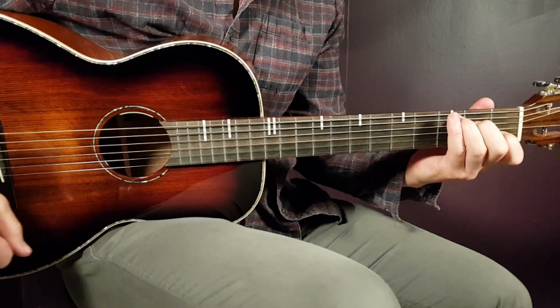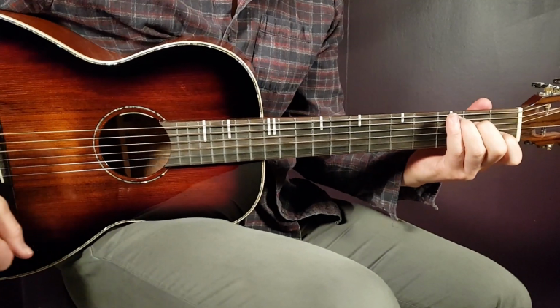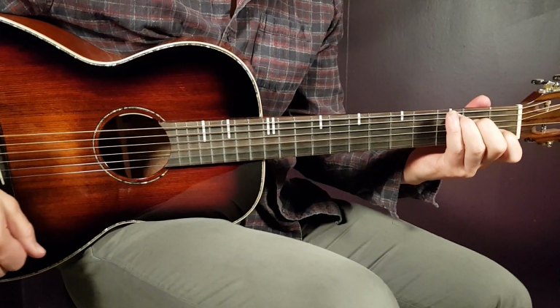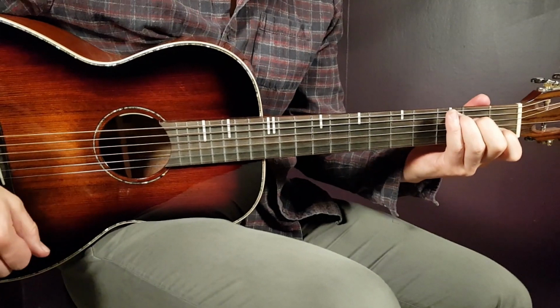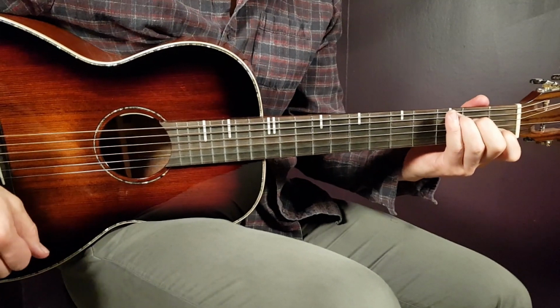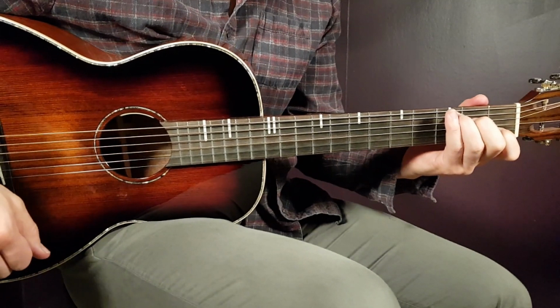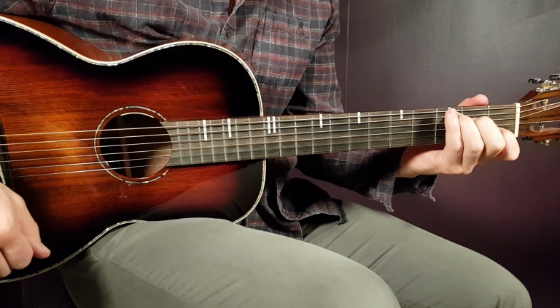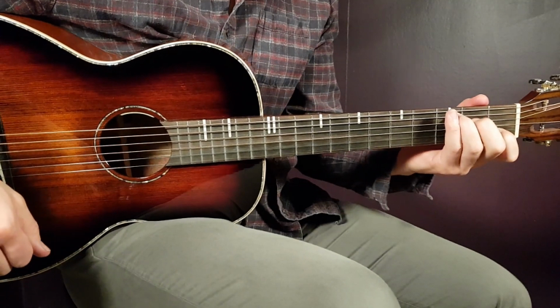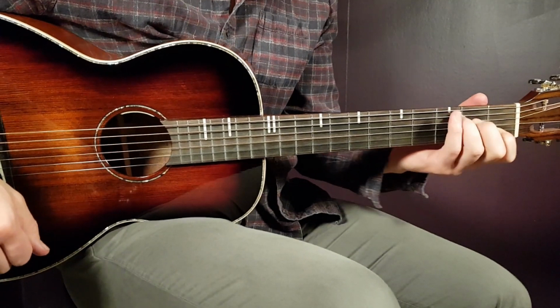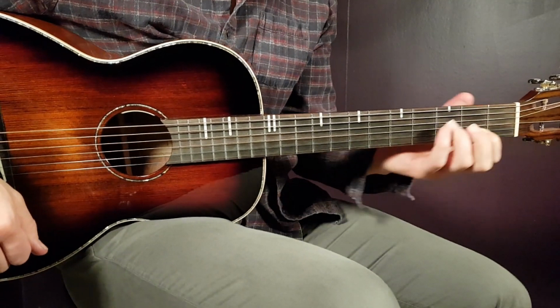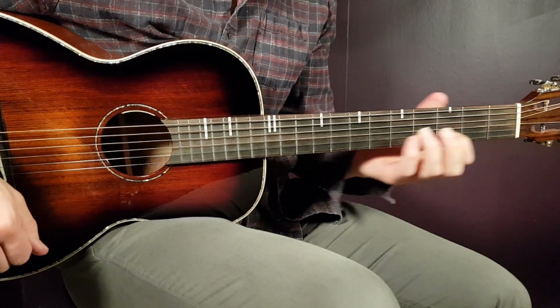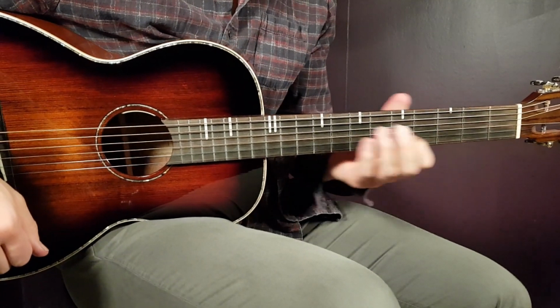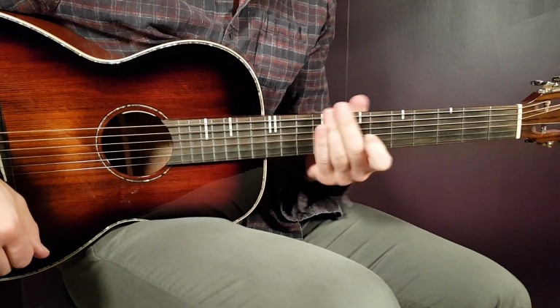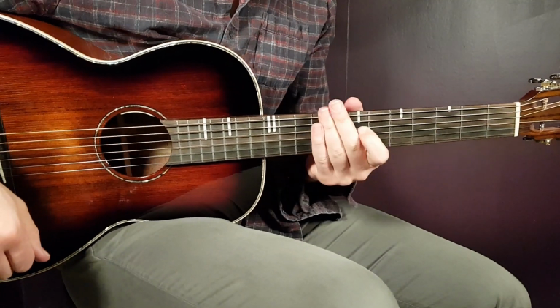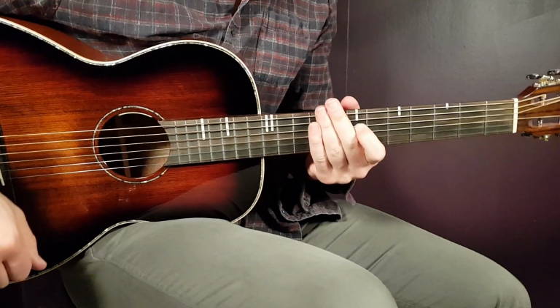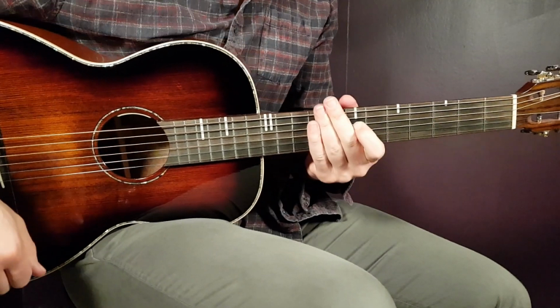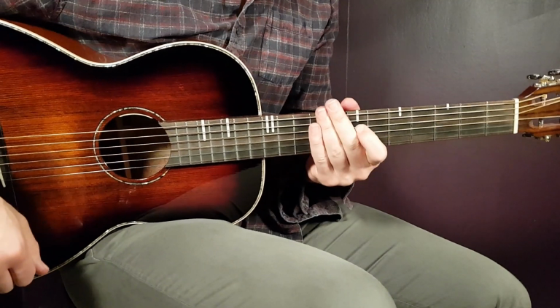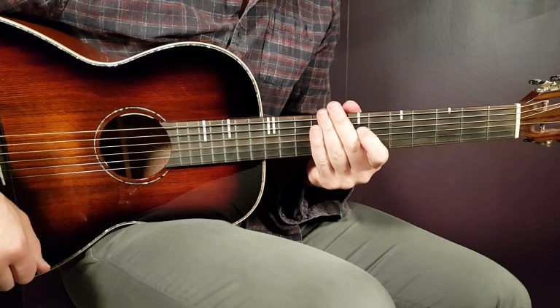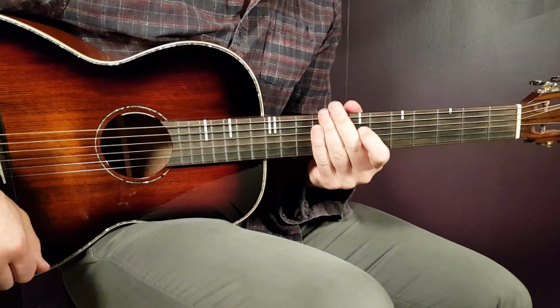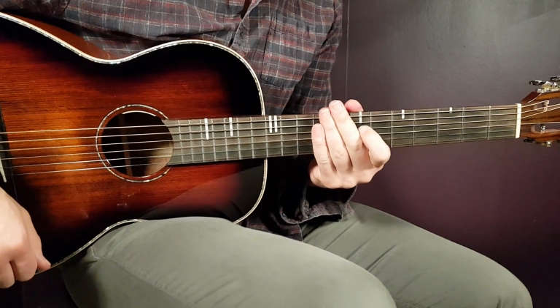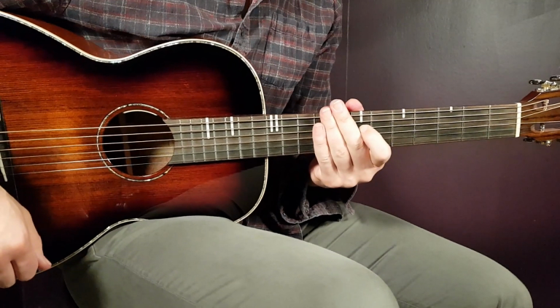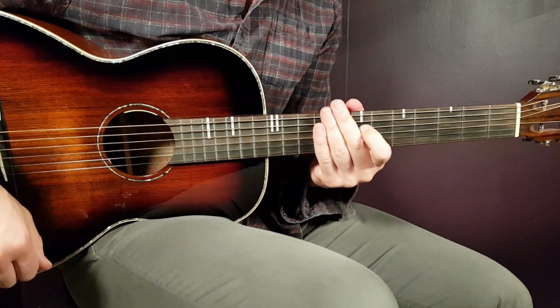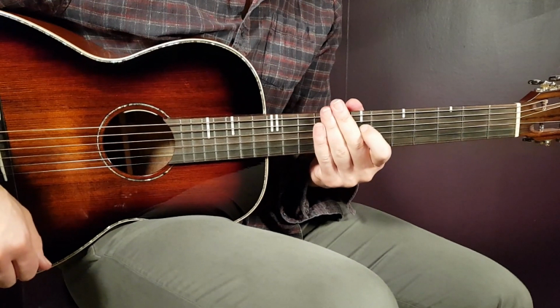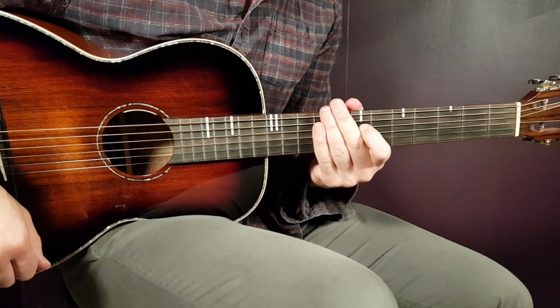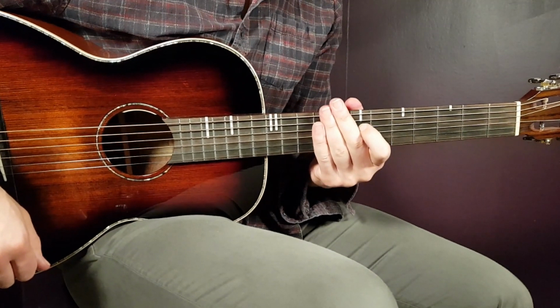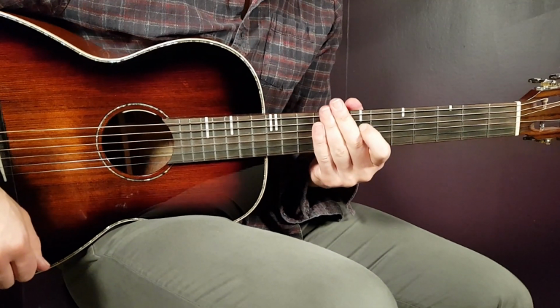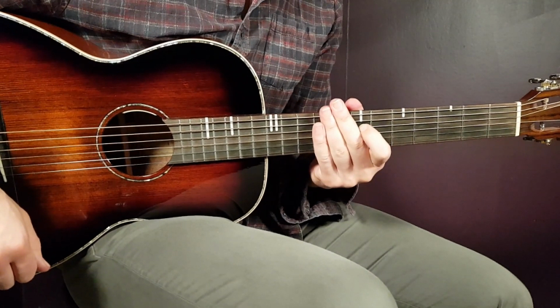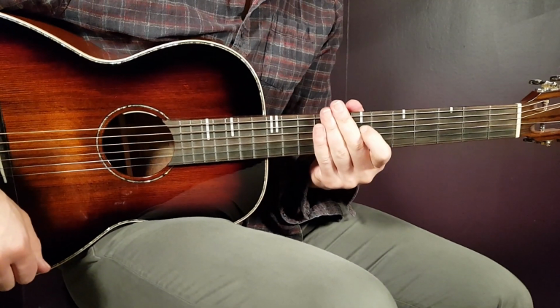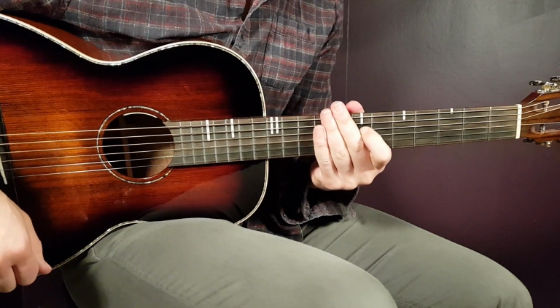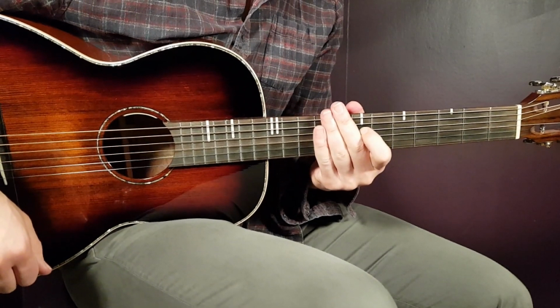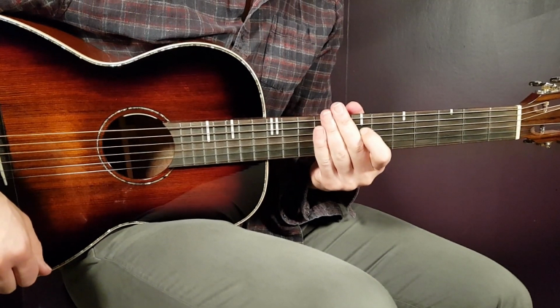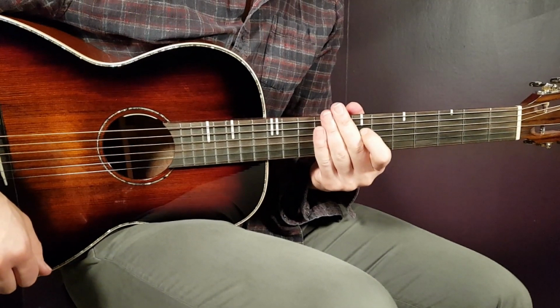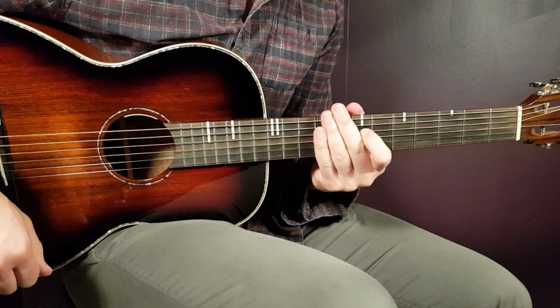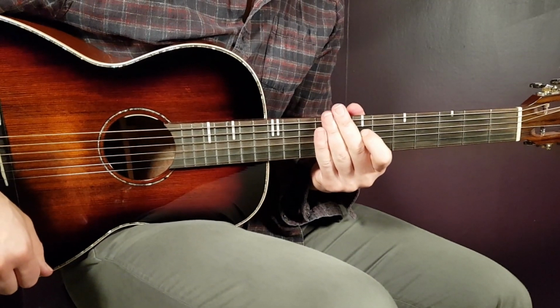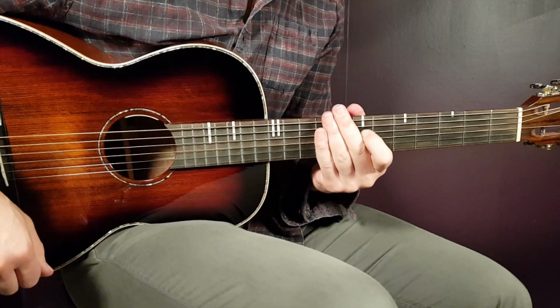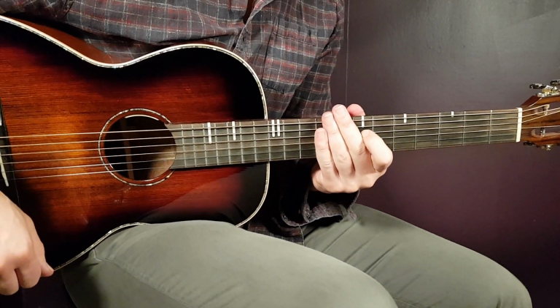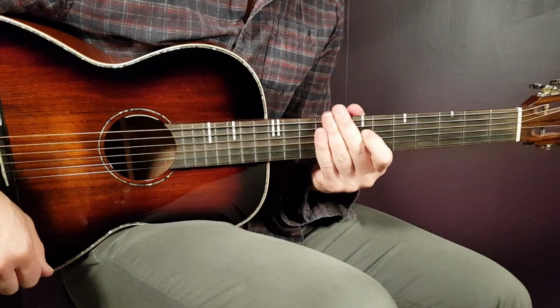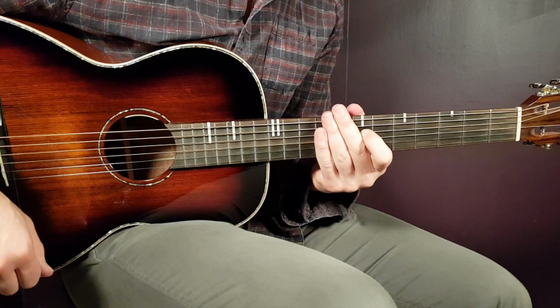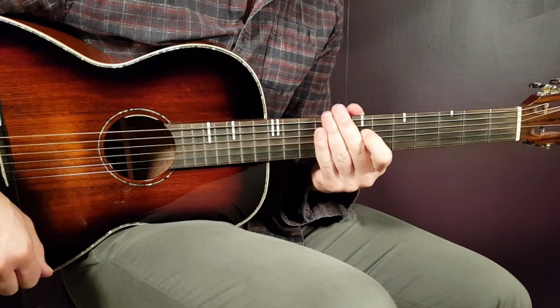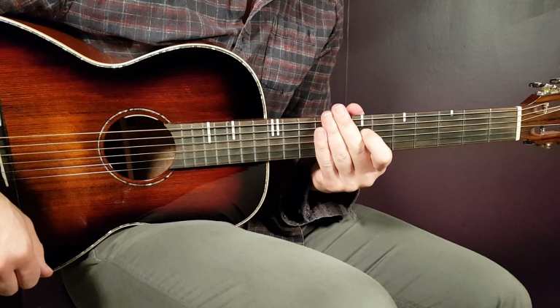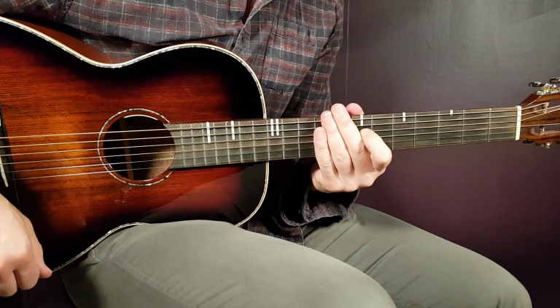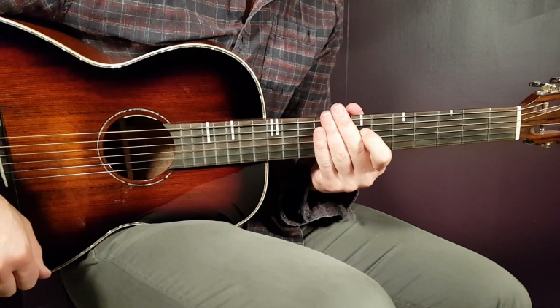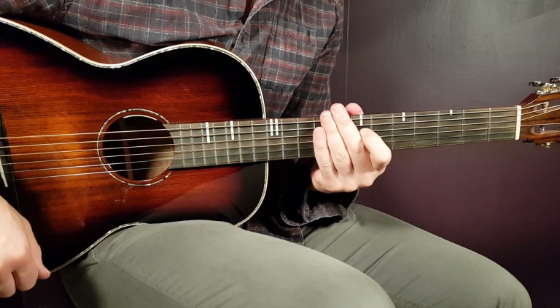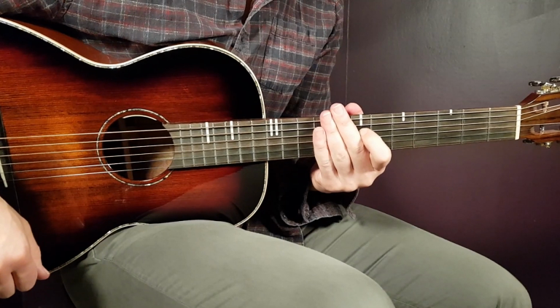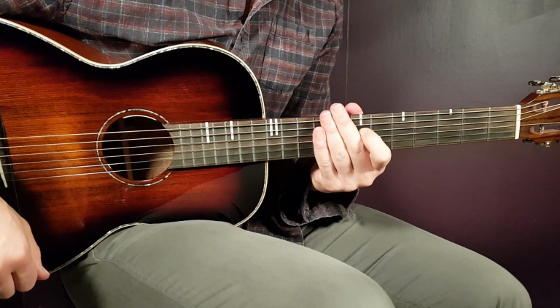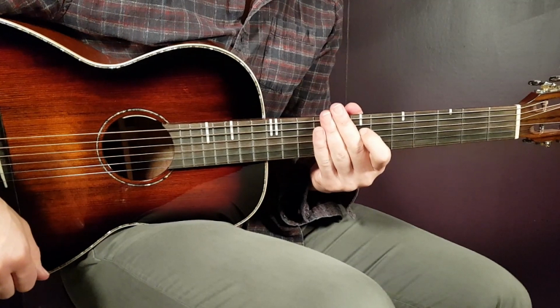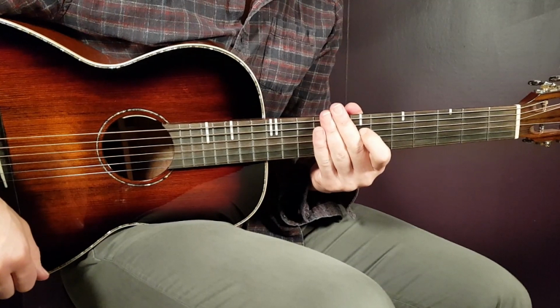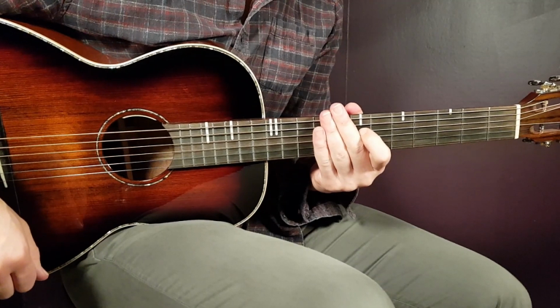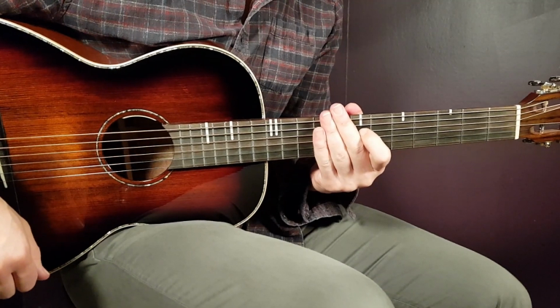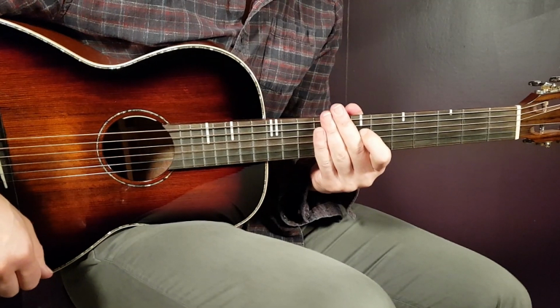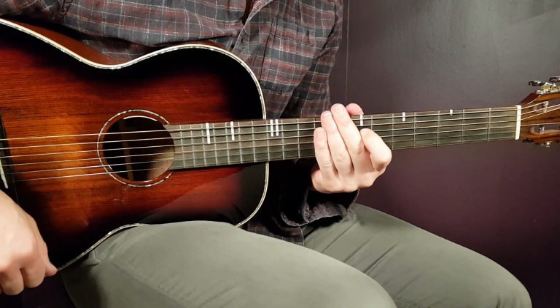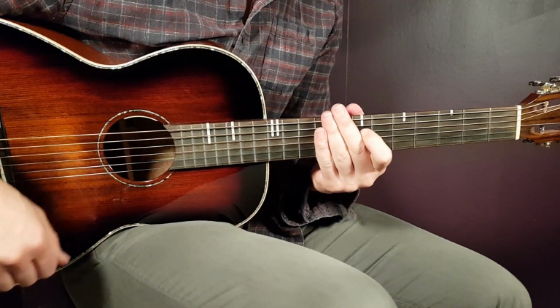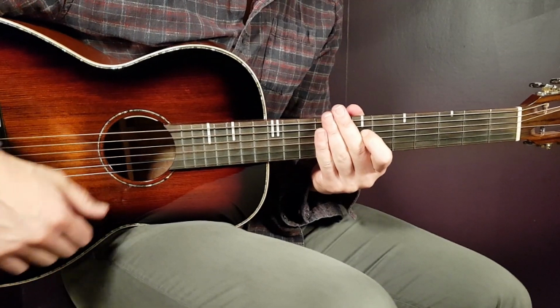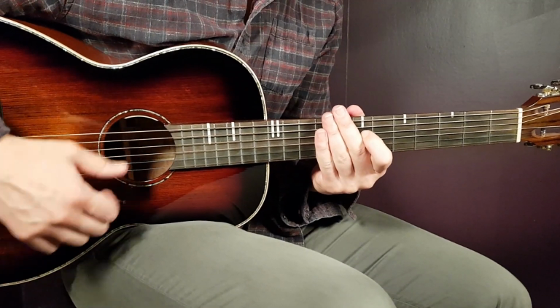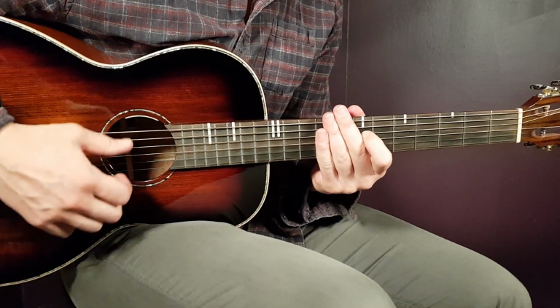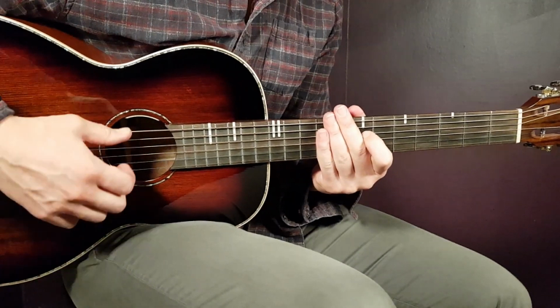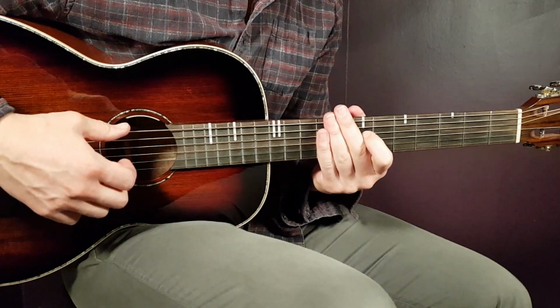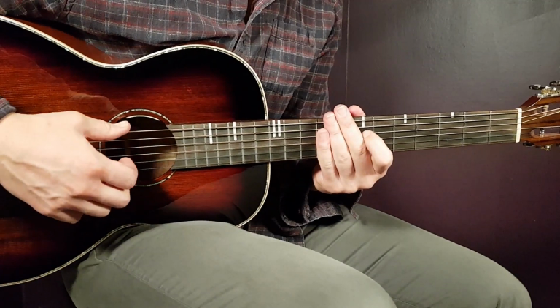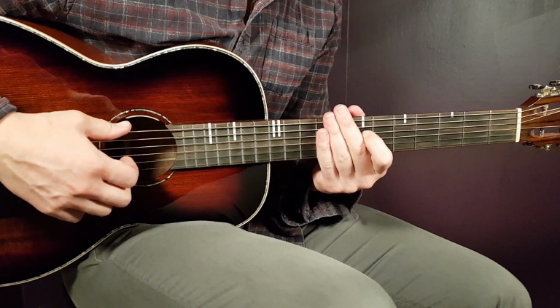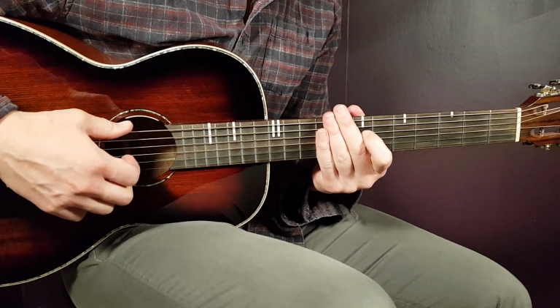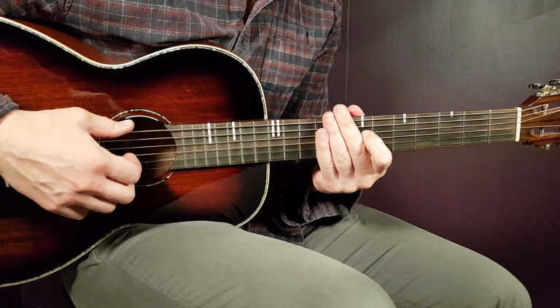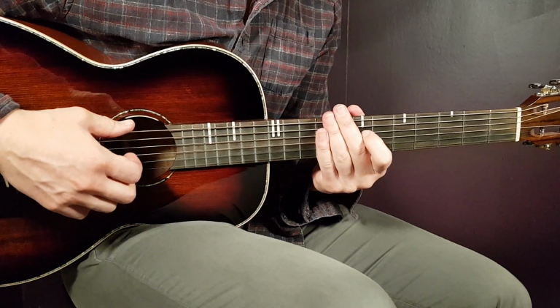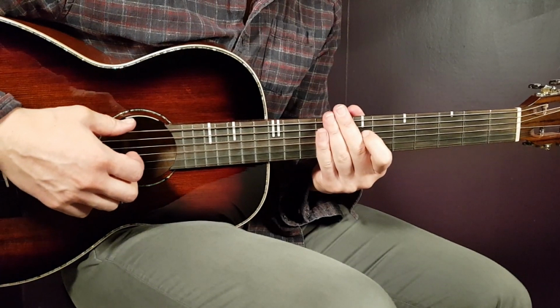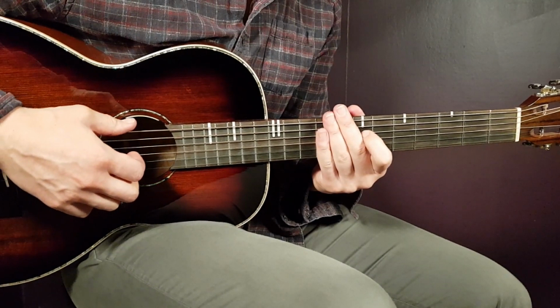Boys and girls, welcome to our guitar tutorial. This one is called Never Ending Song by Conan Gray.